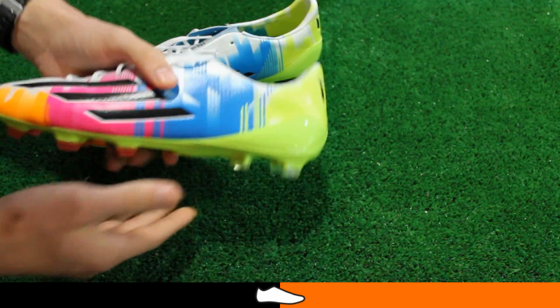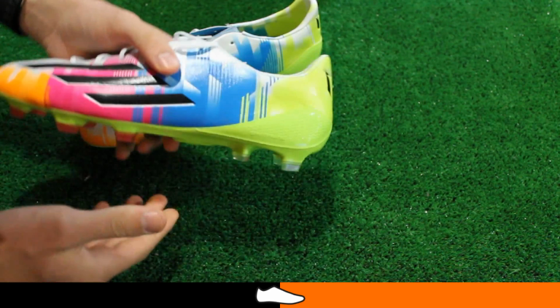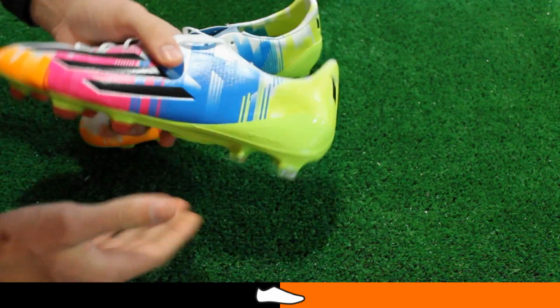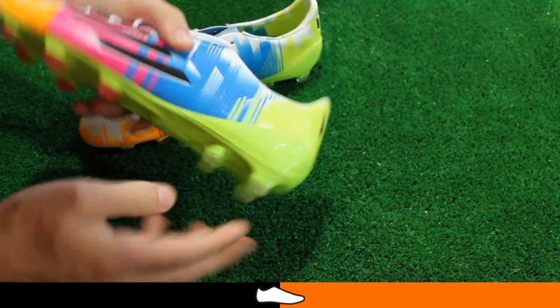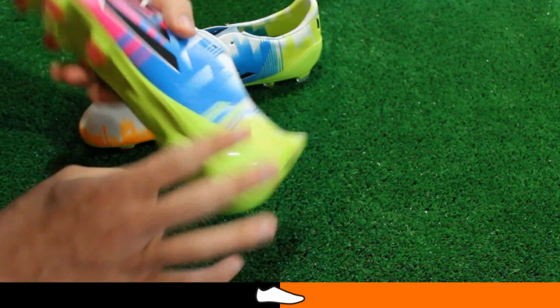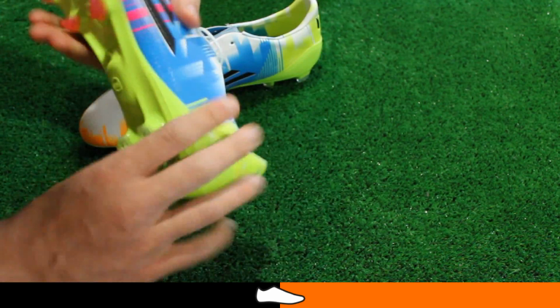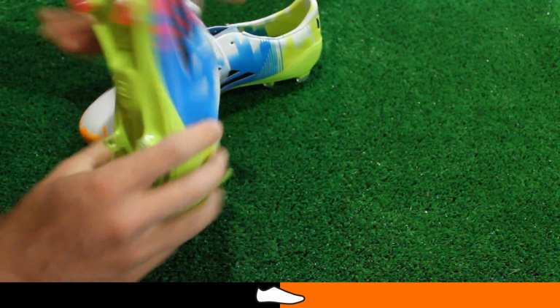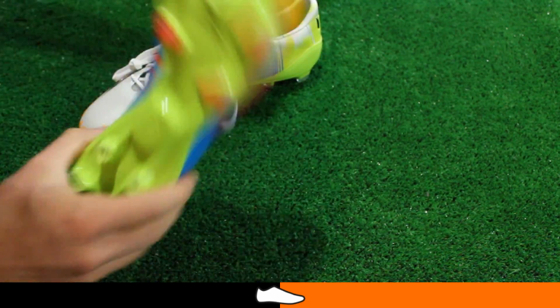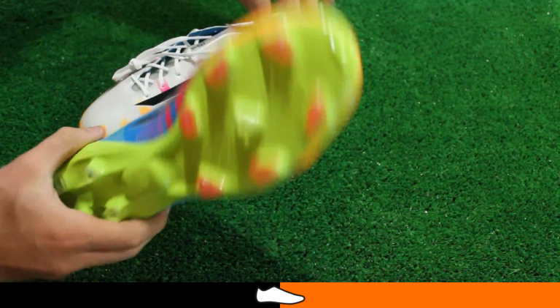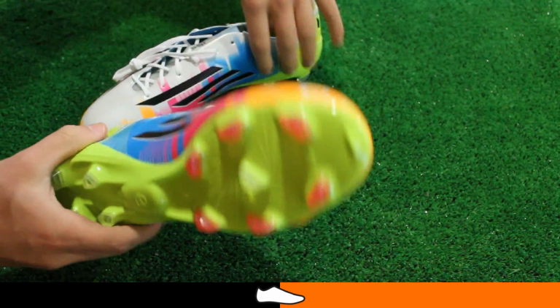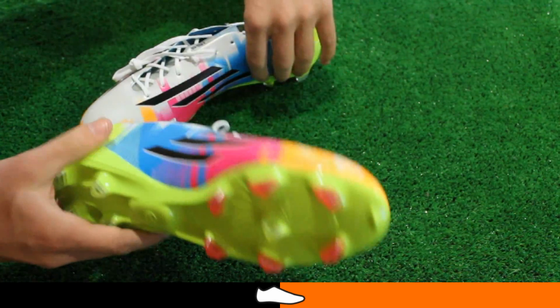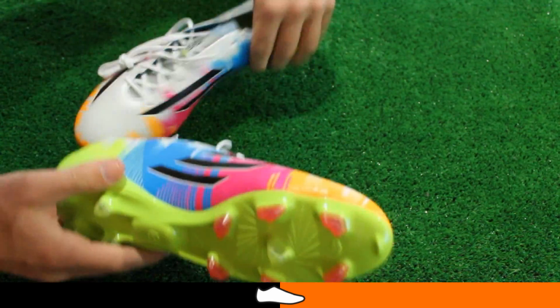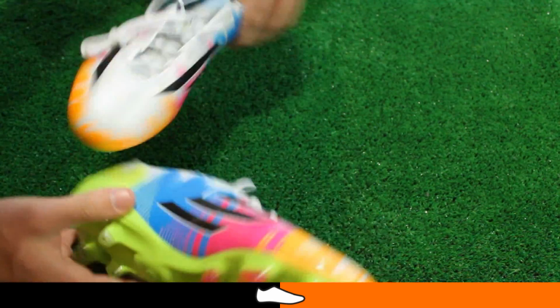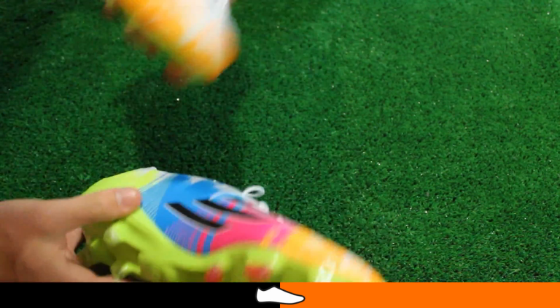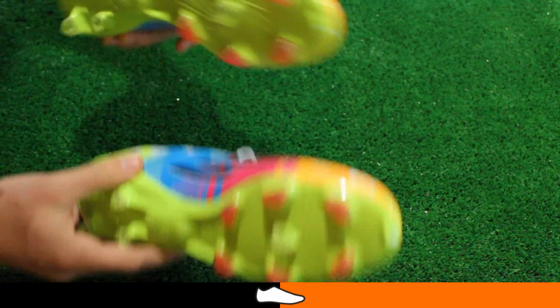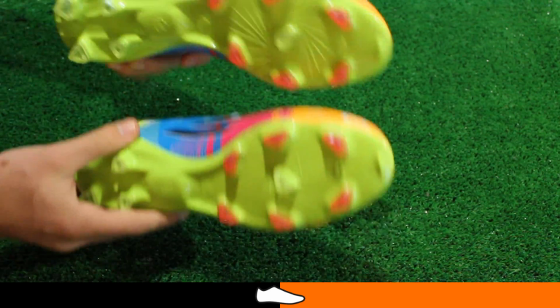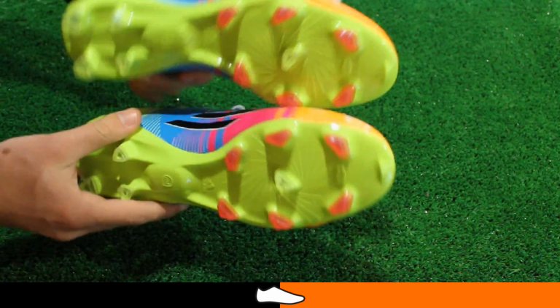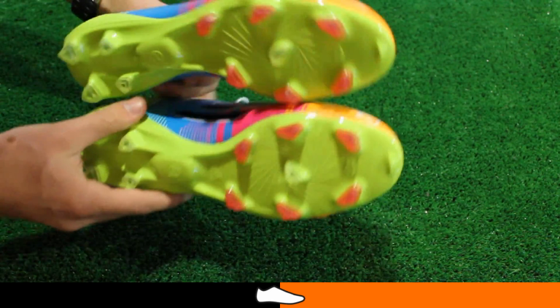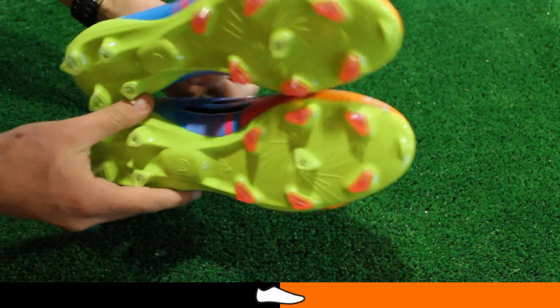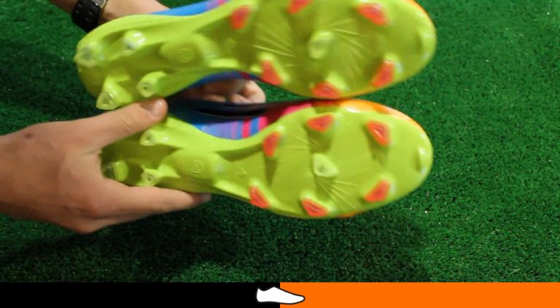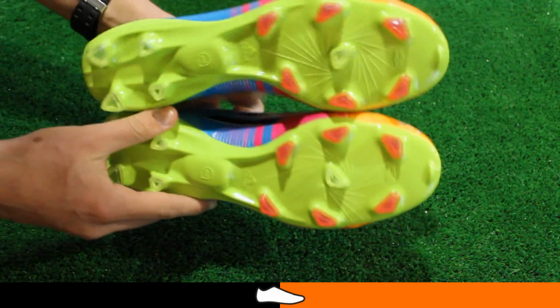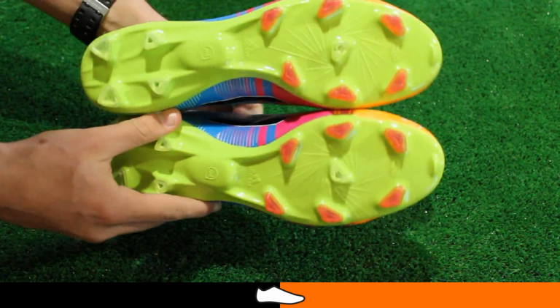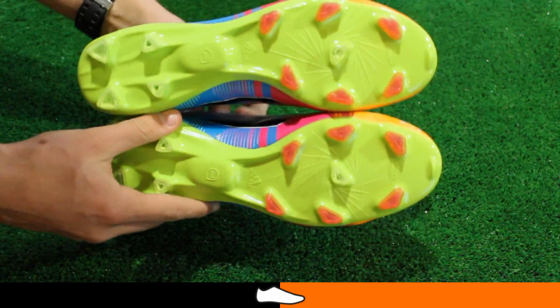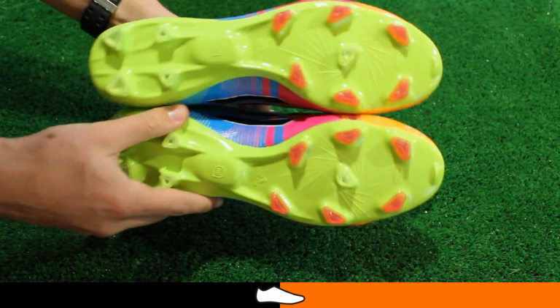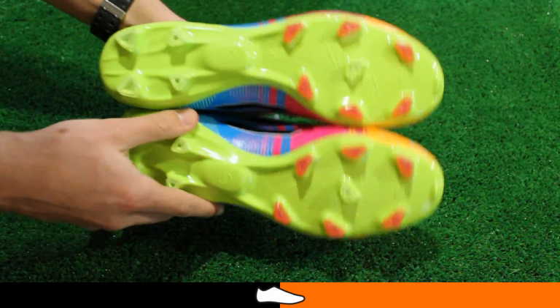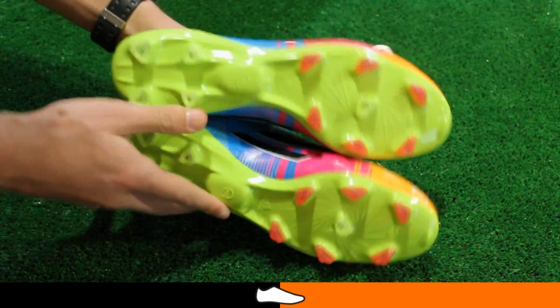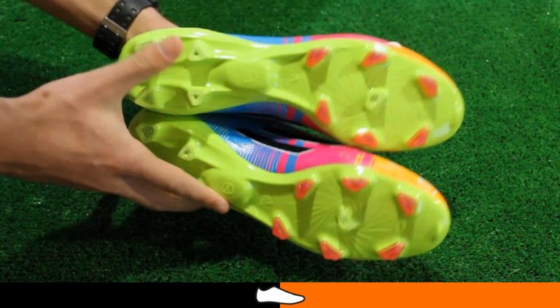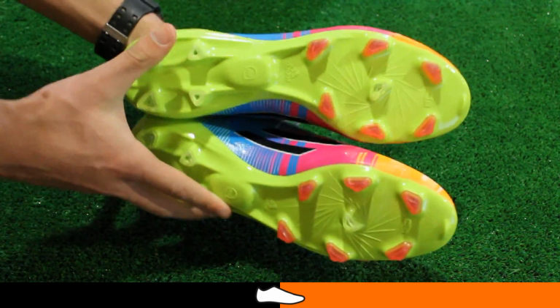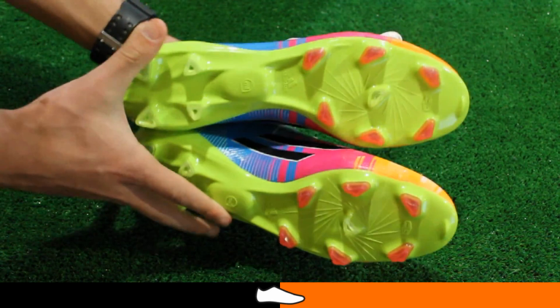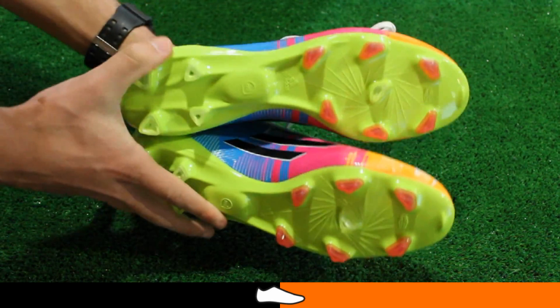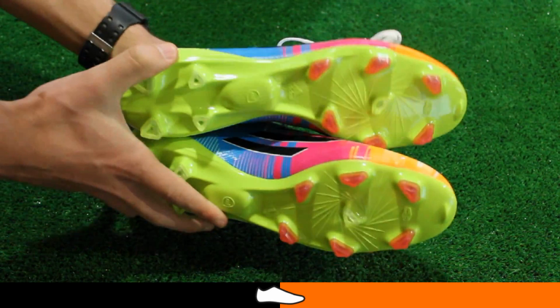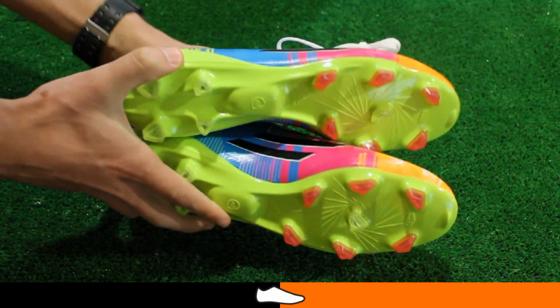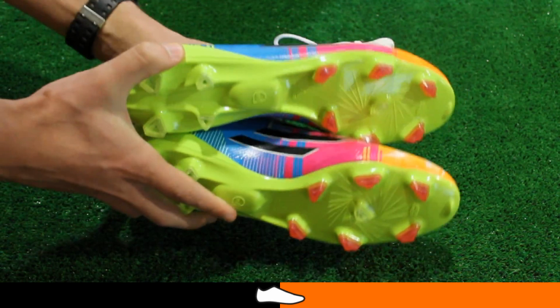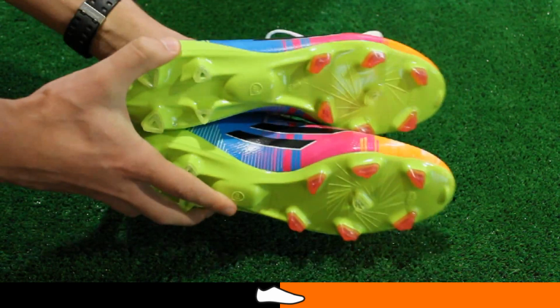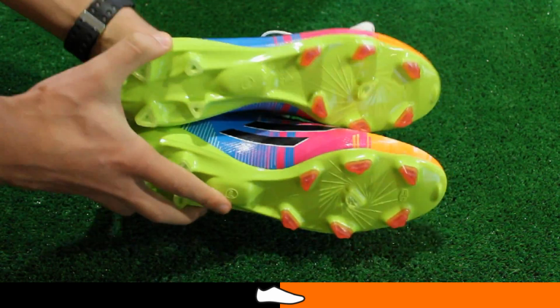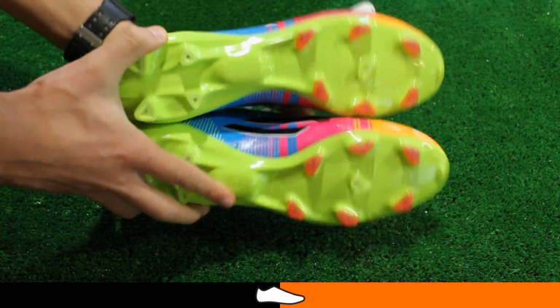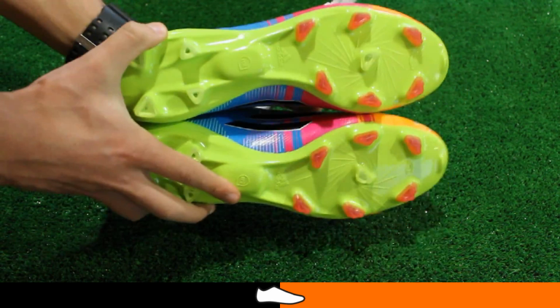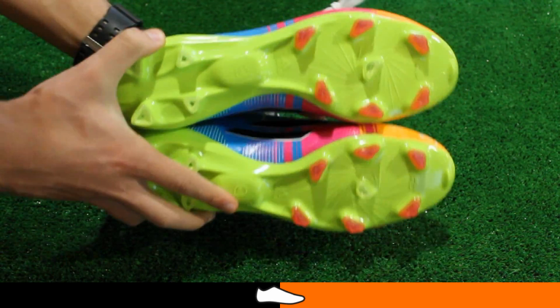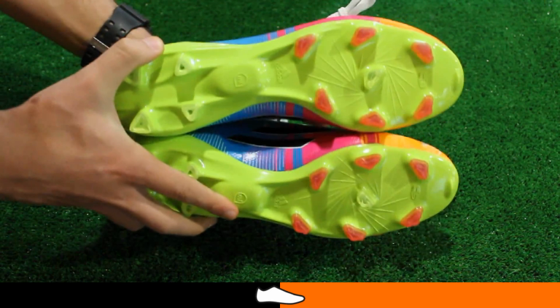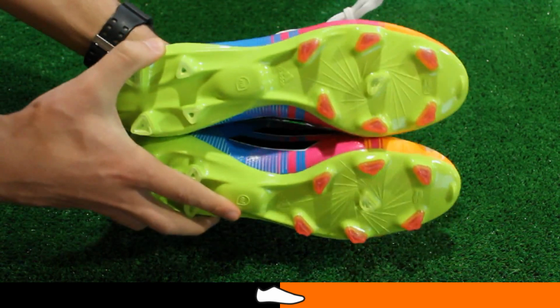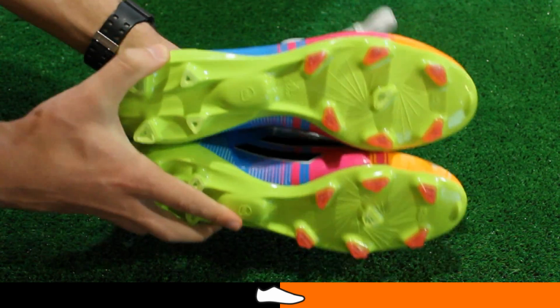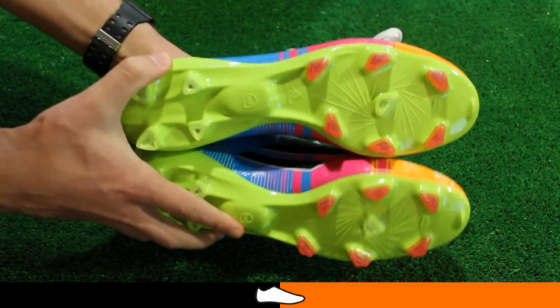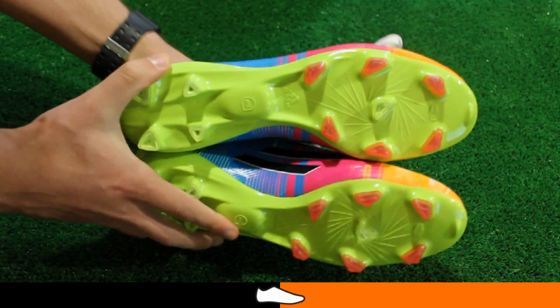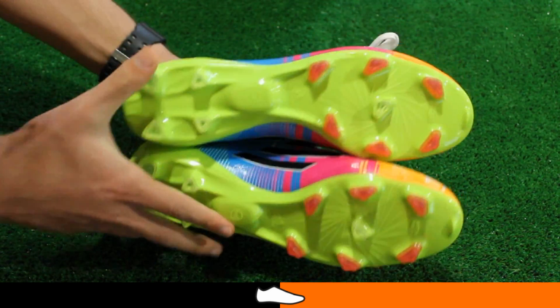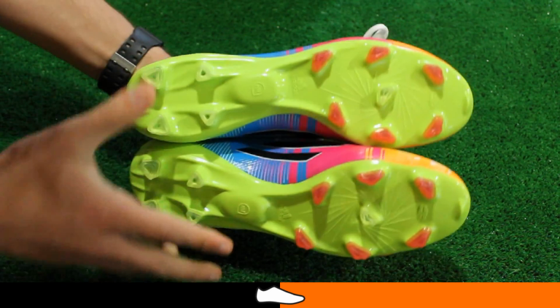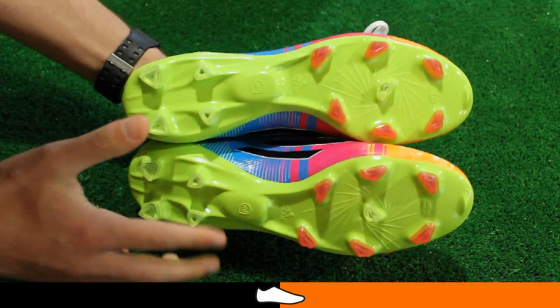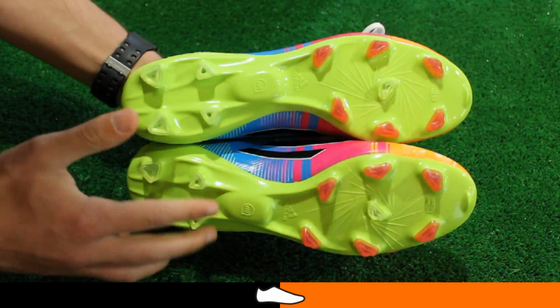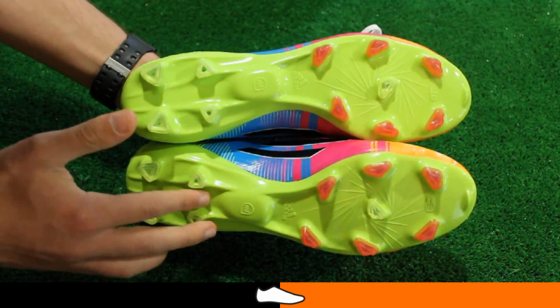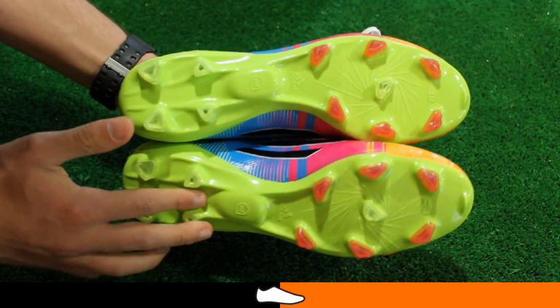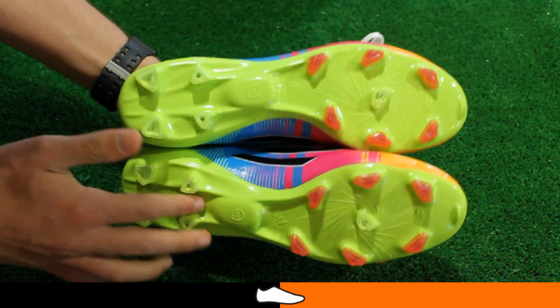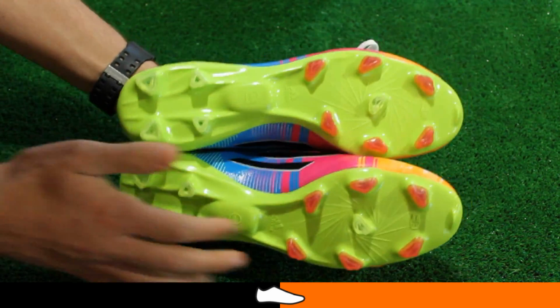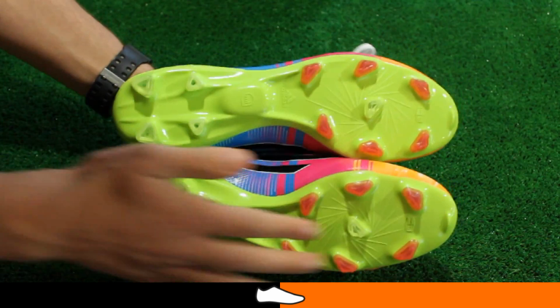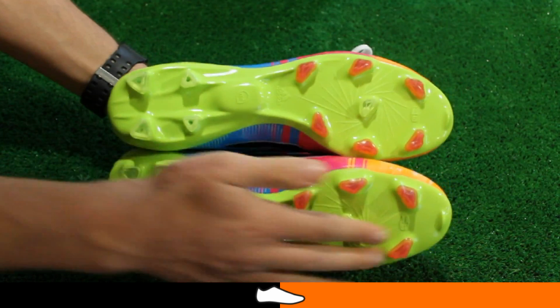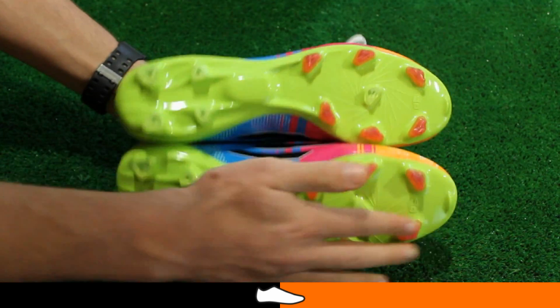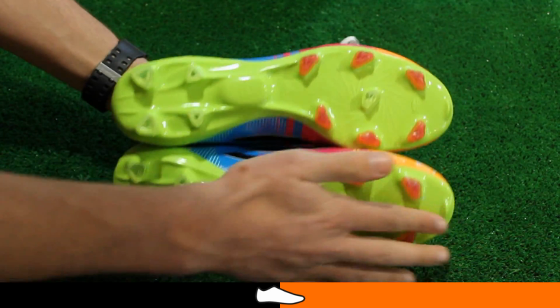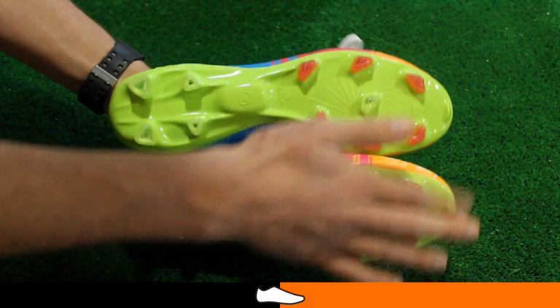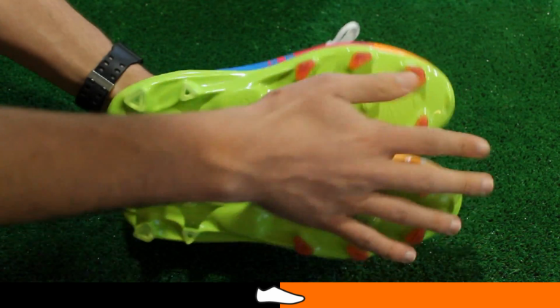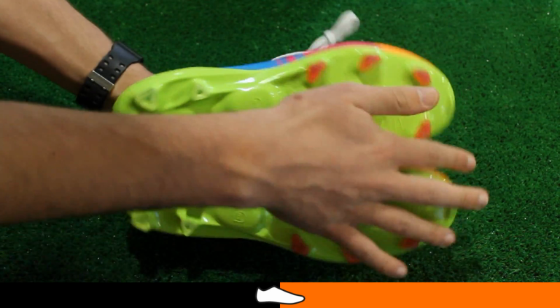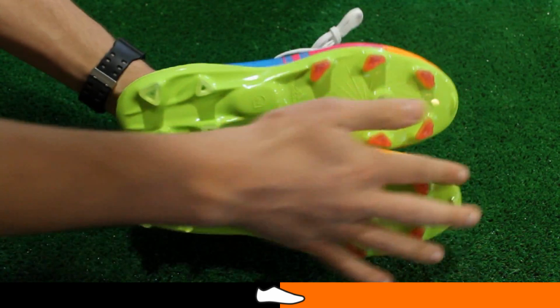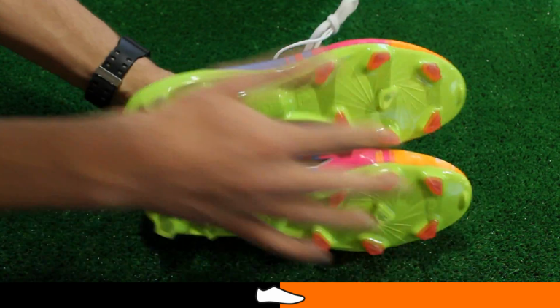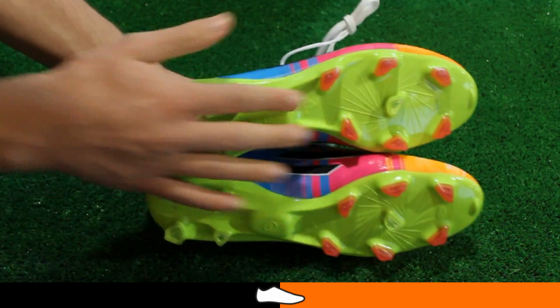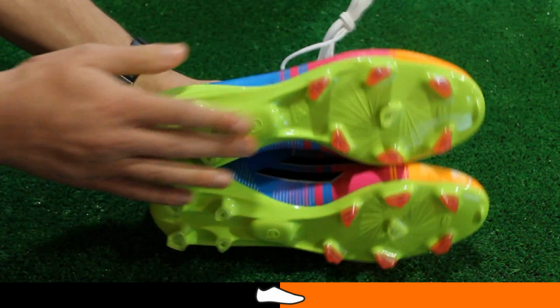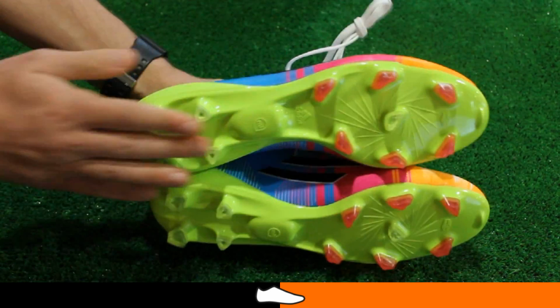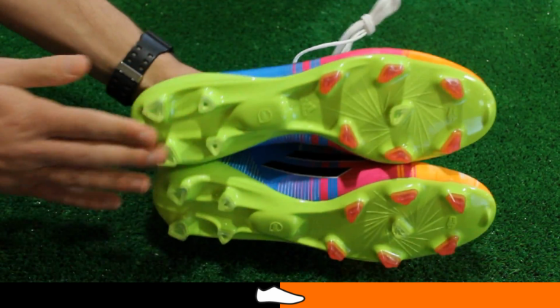The last of the boot is designed to offer the most premium level speed and acceleration, and this will make it slightly uncomfortable for players with wide feet.